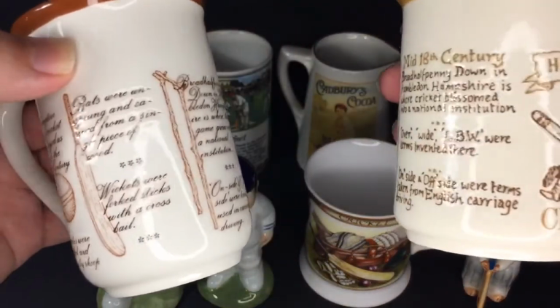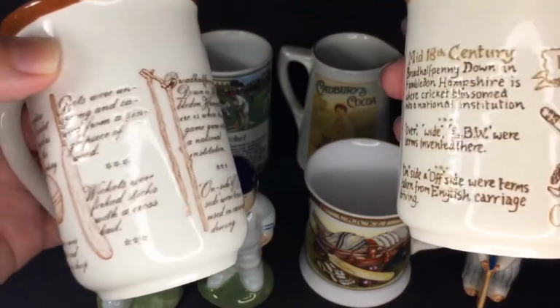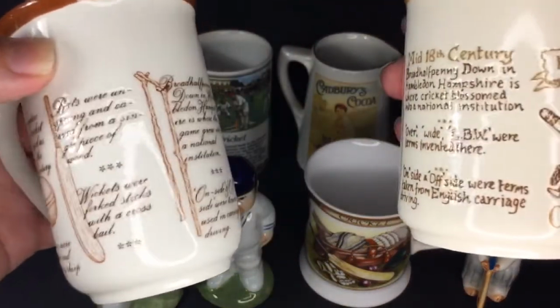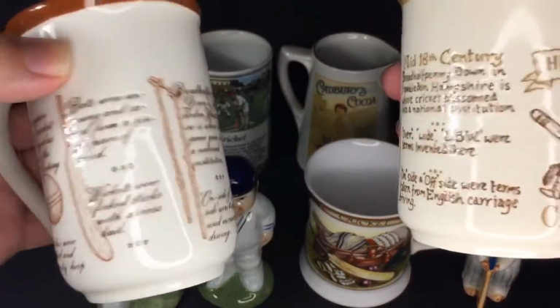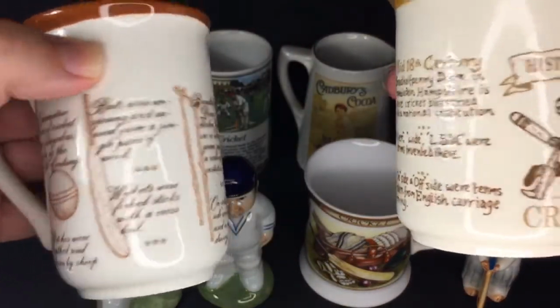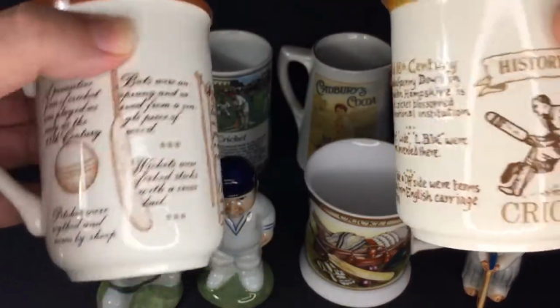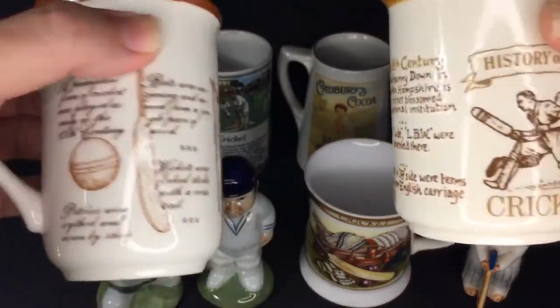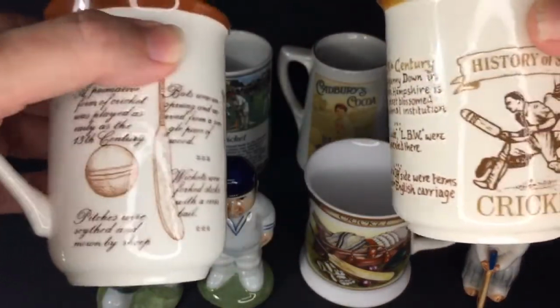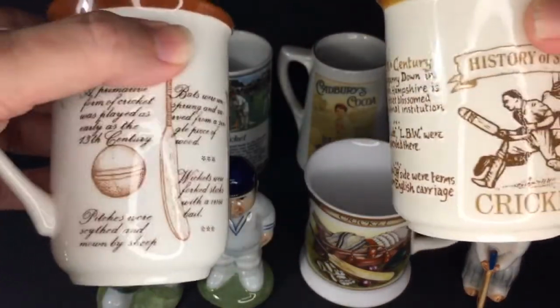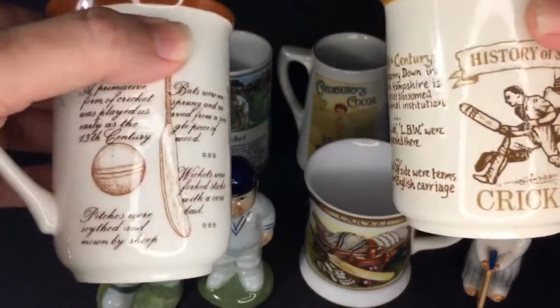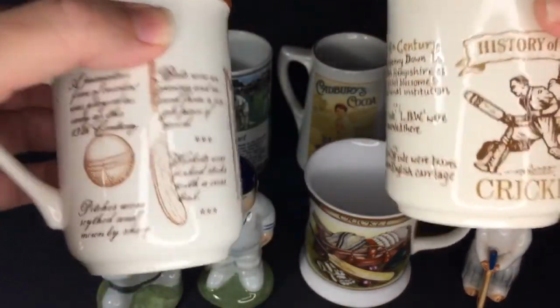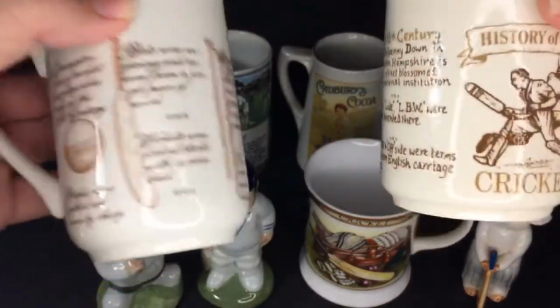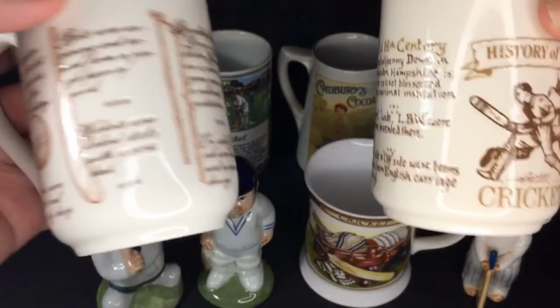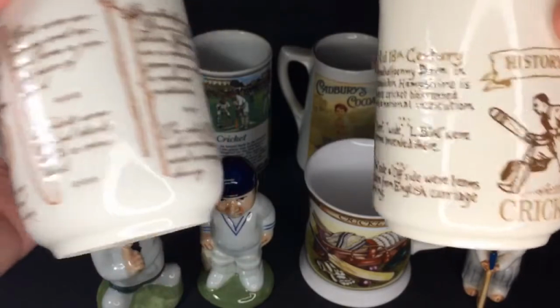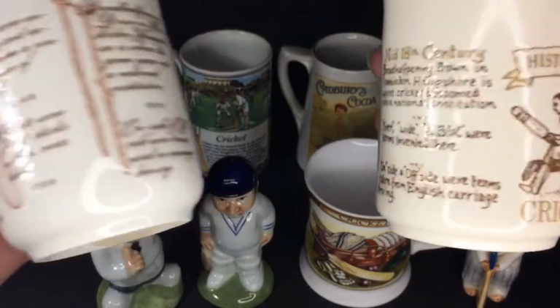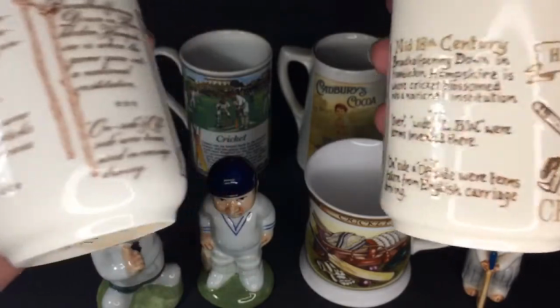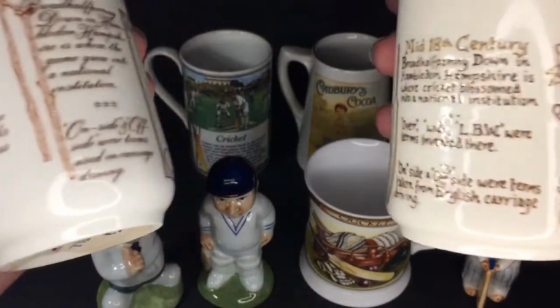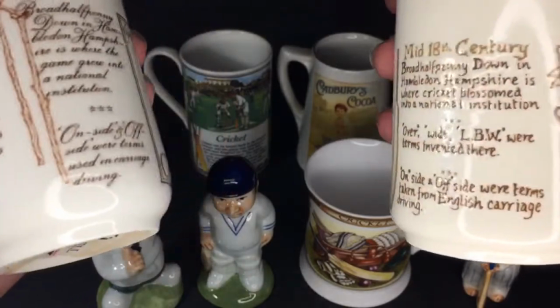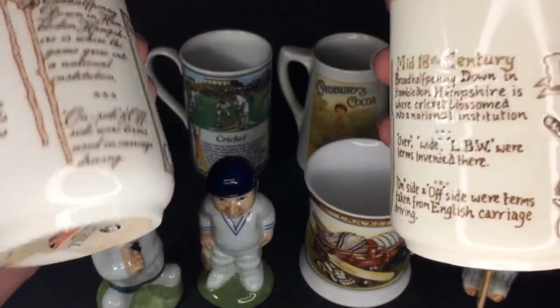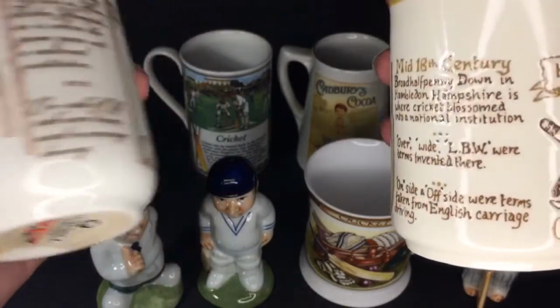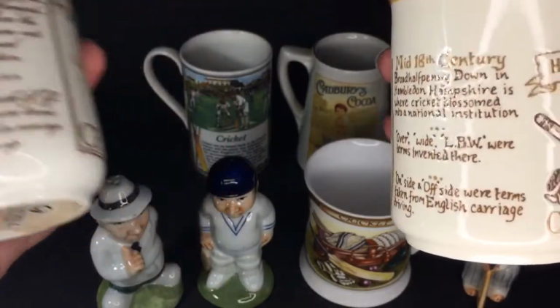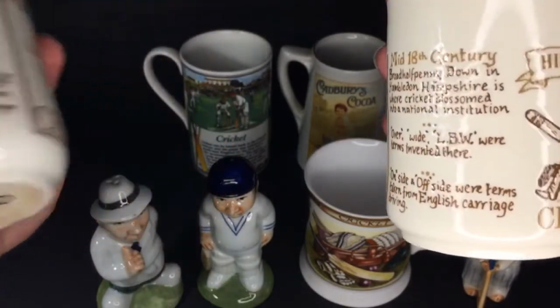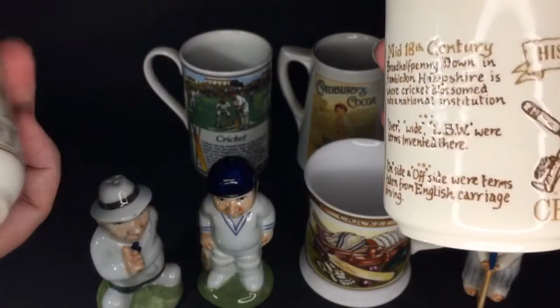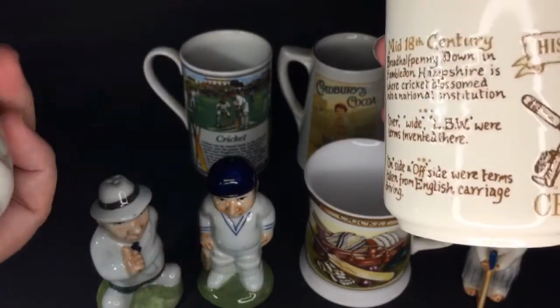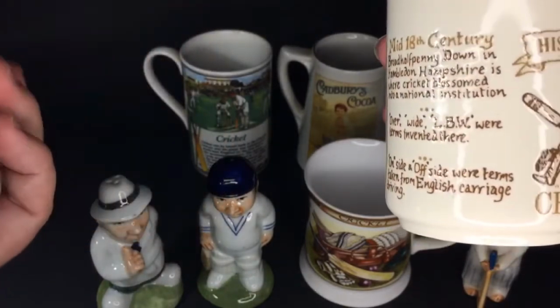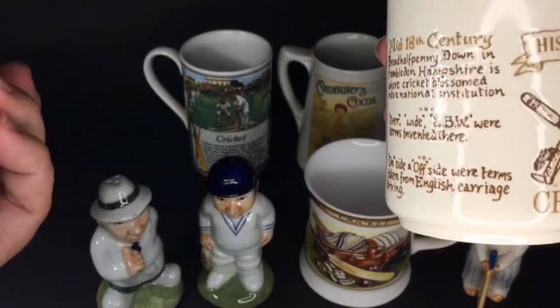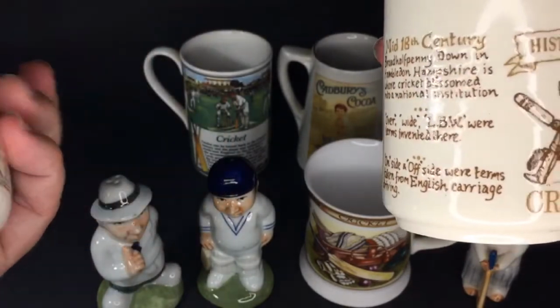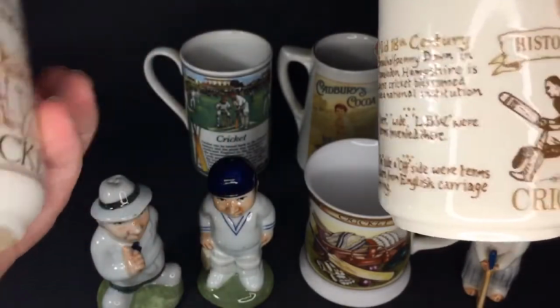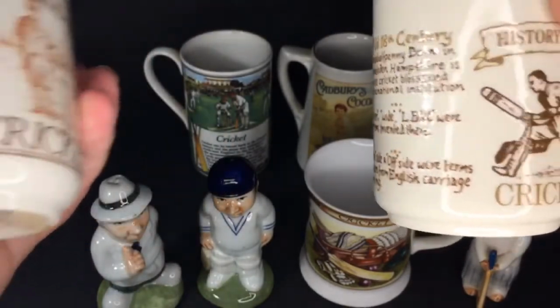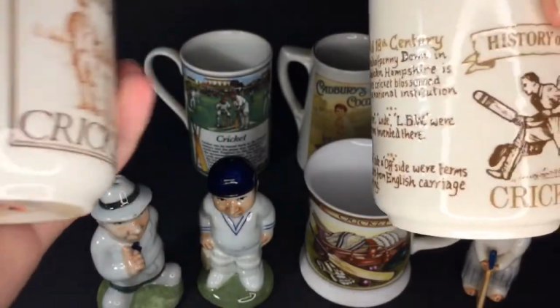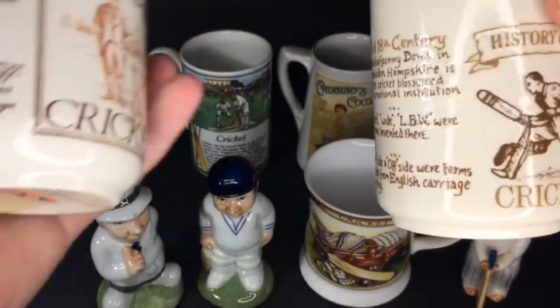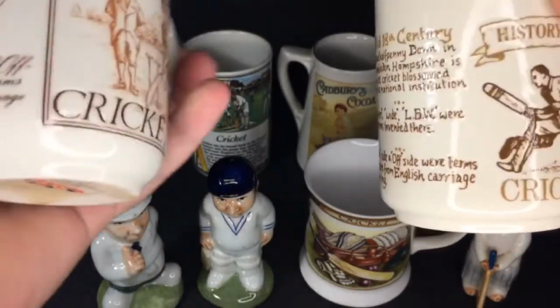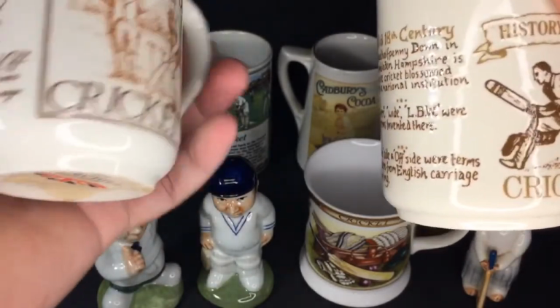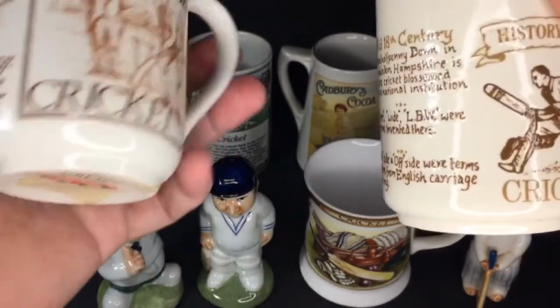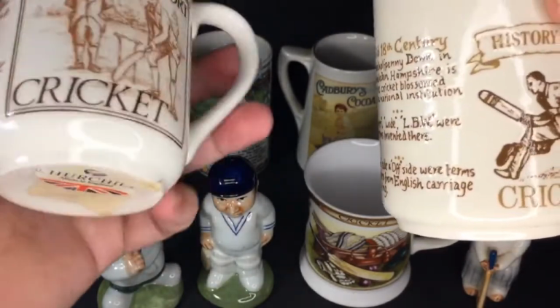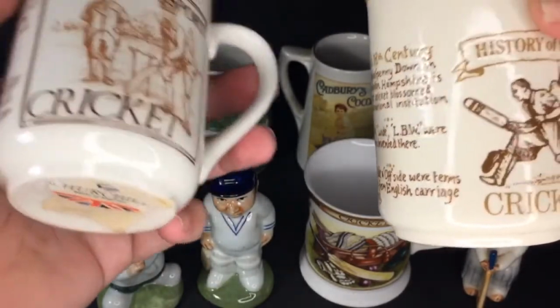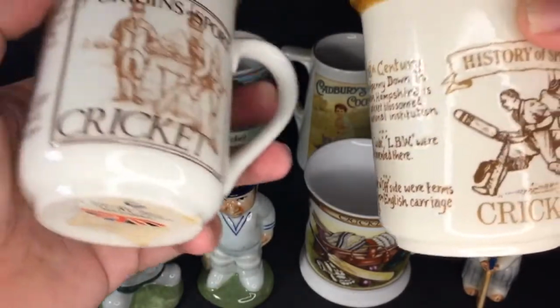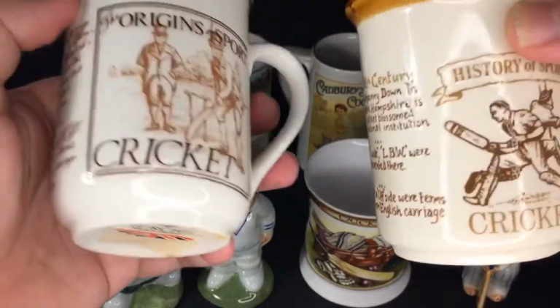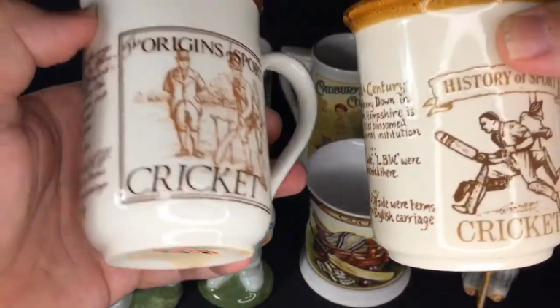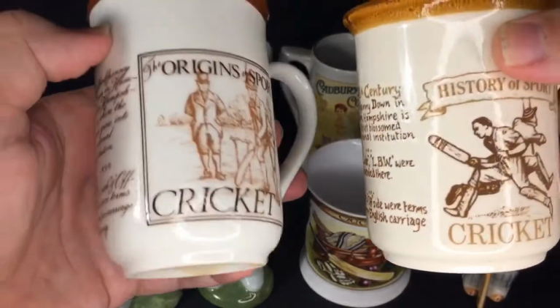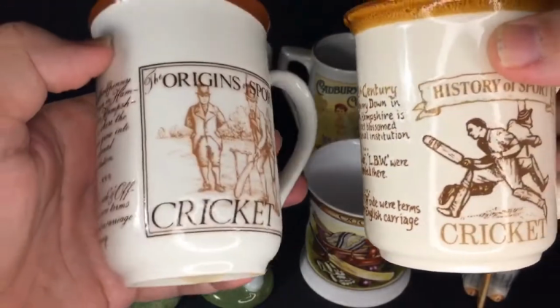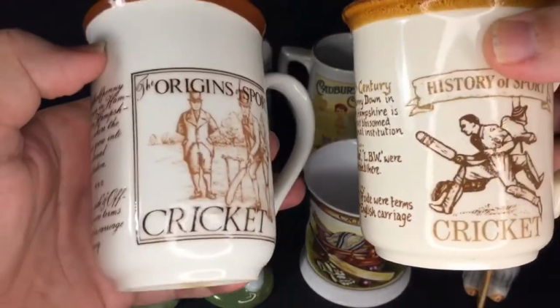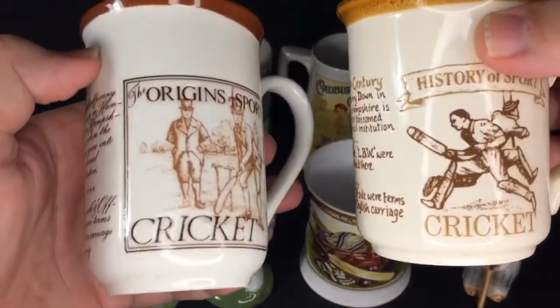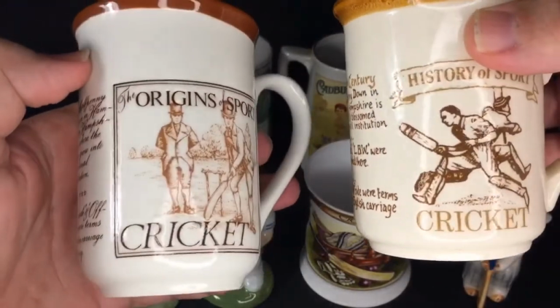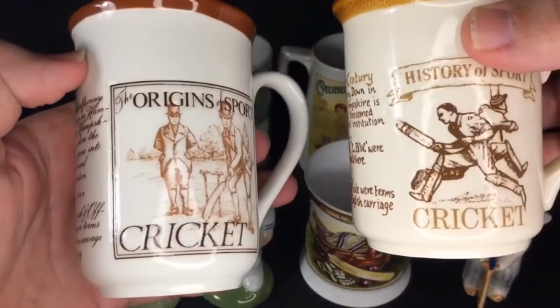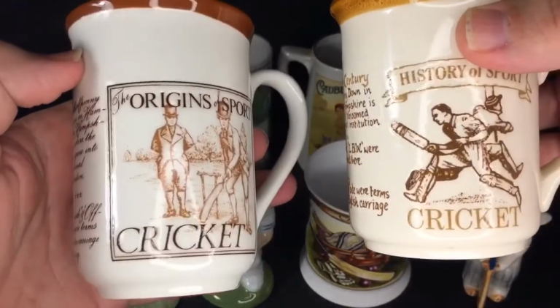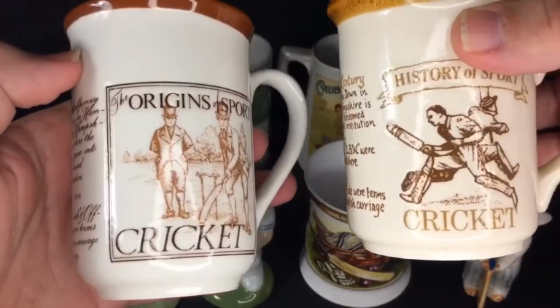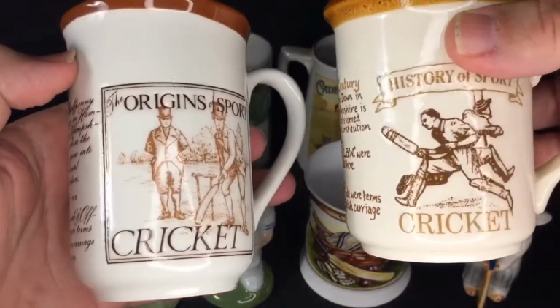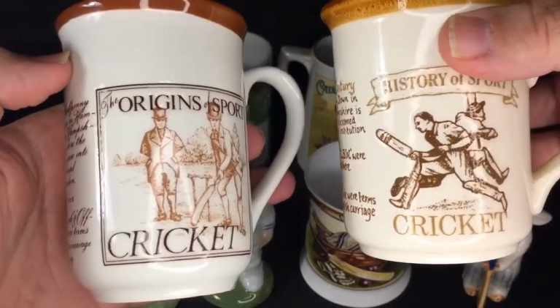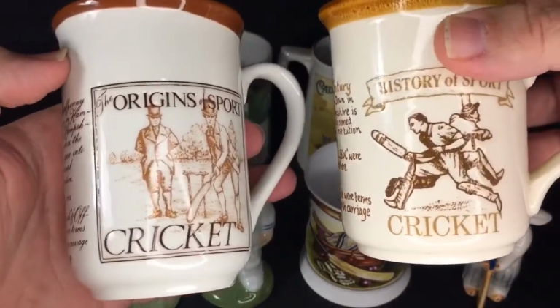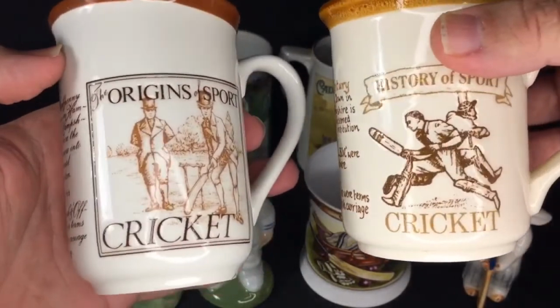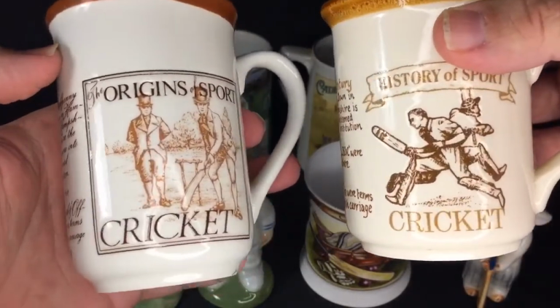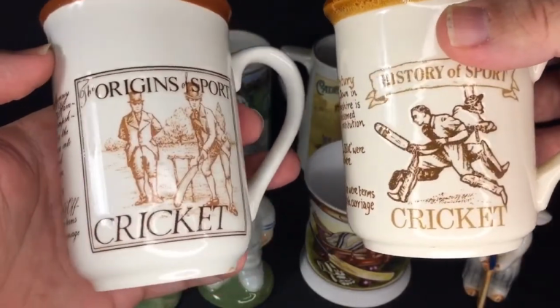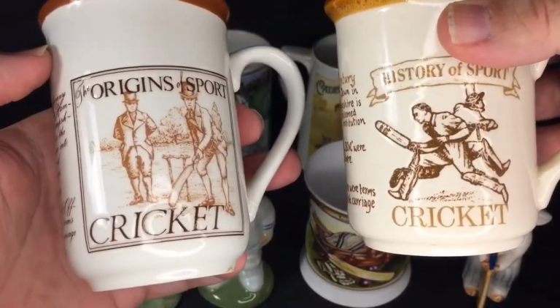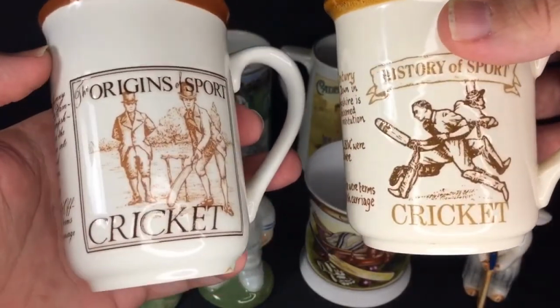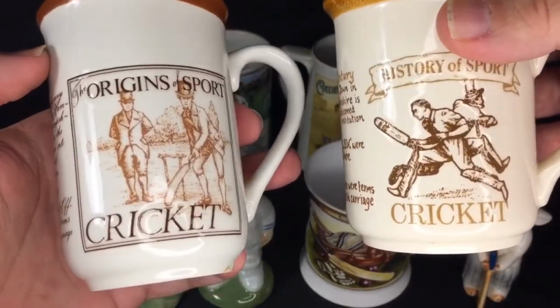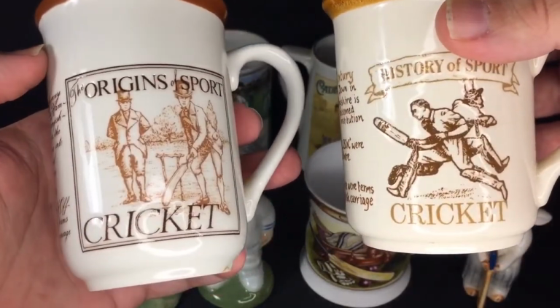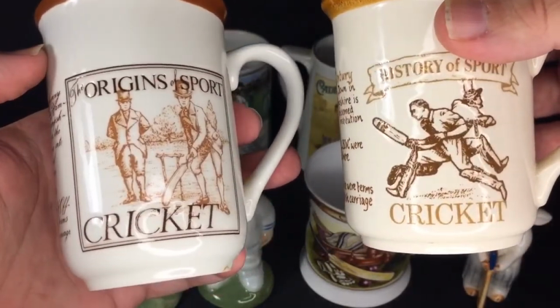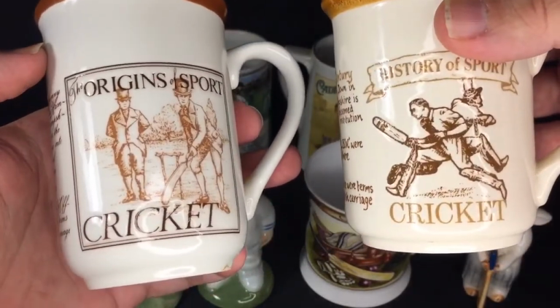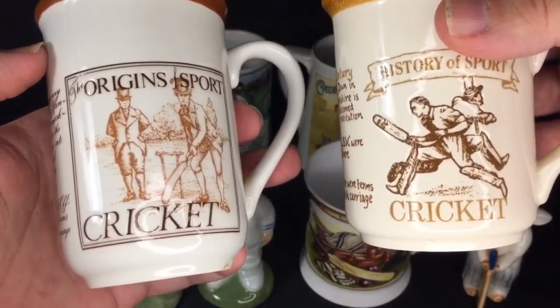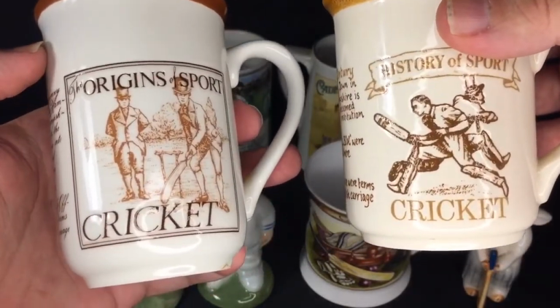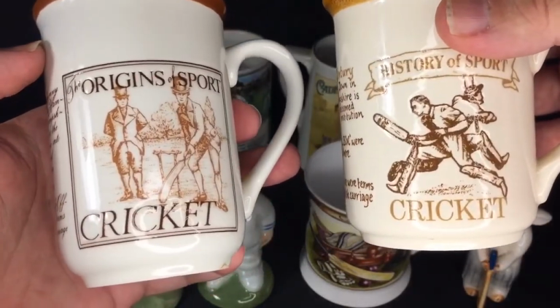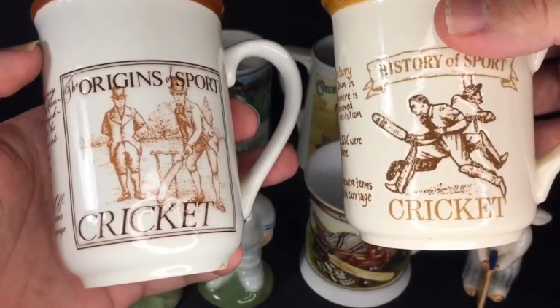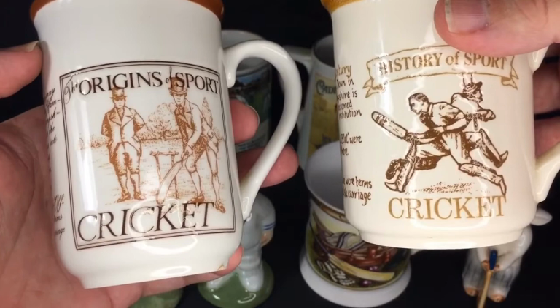These are the history of cricket mugs, and I think I picked these ones up in shopping centres.